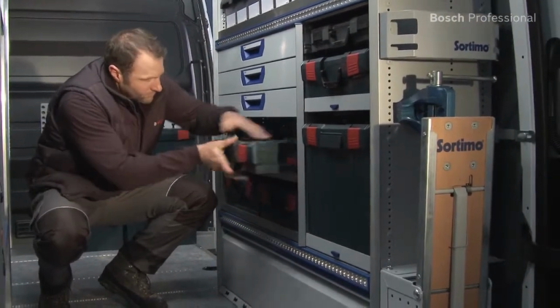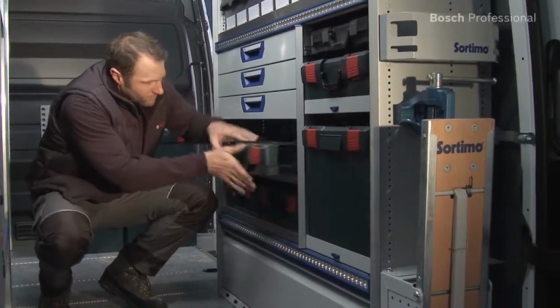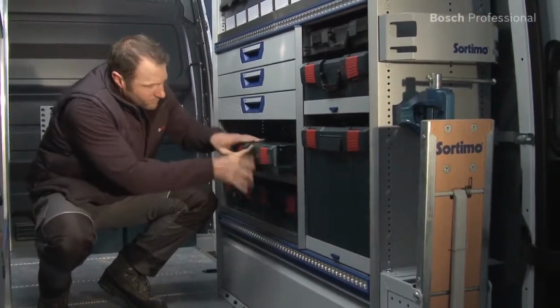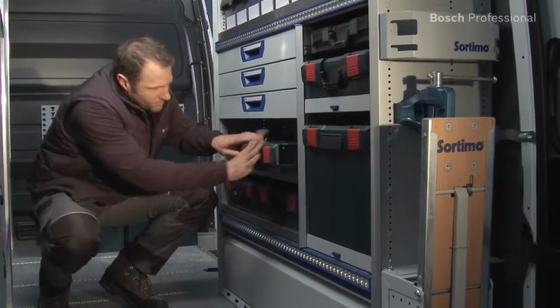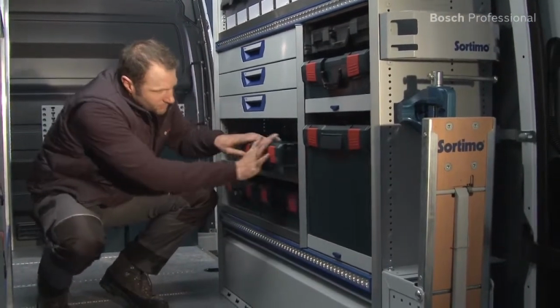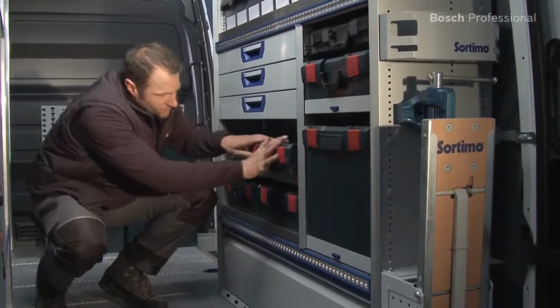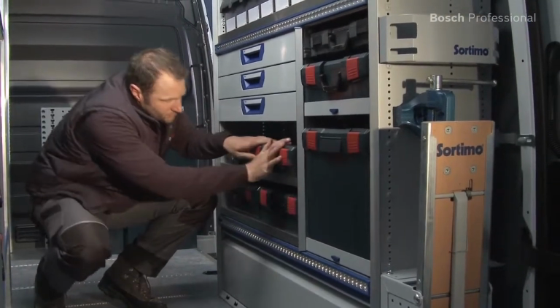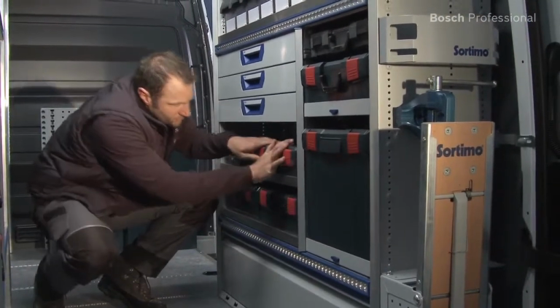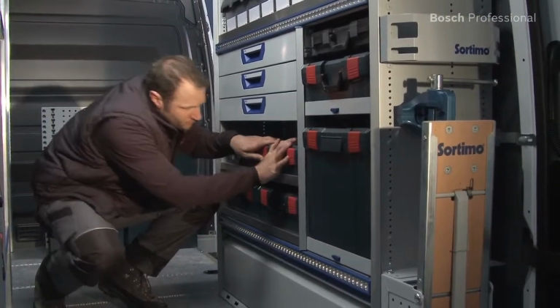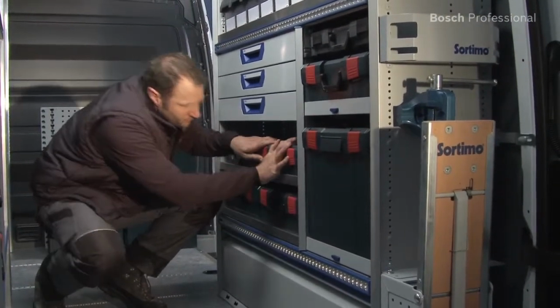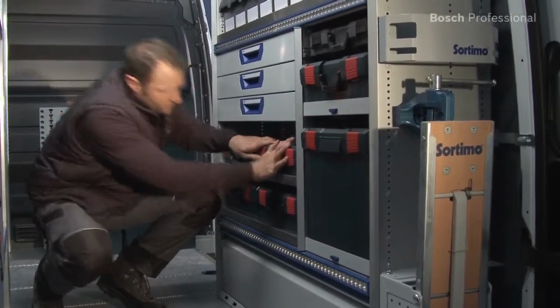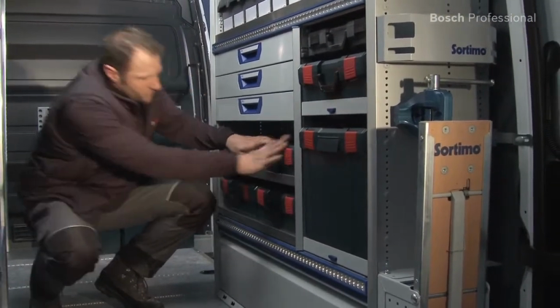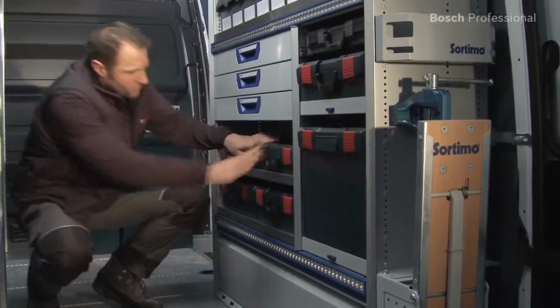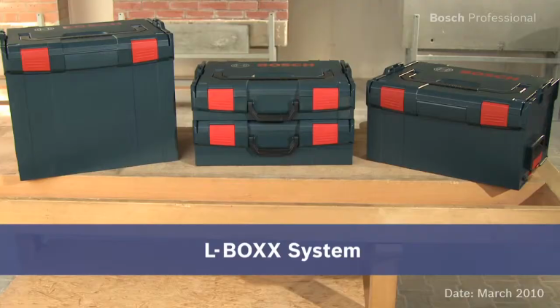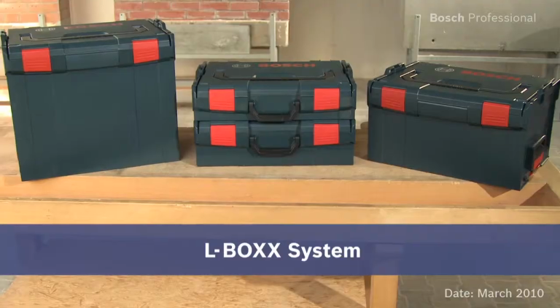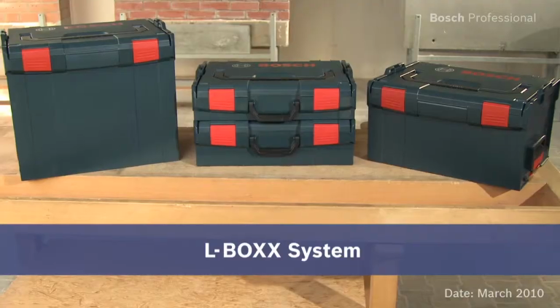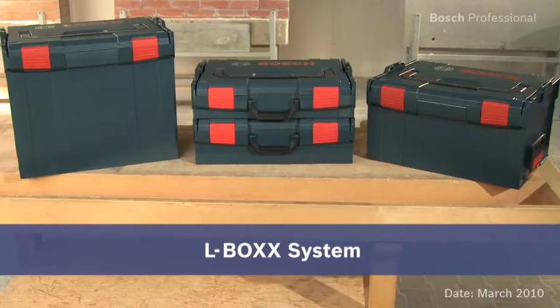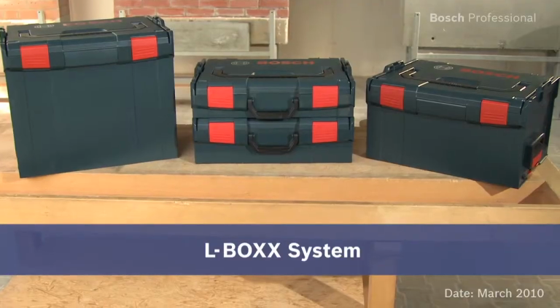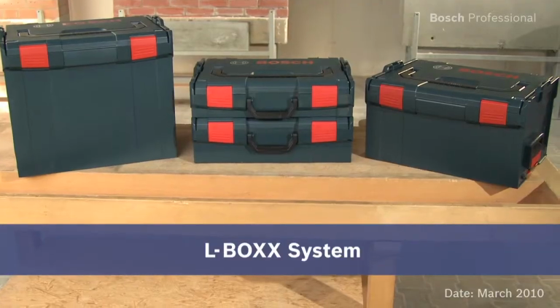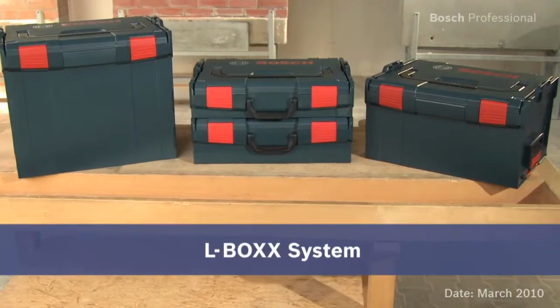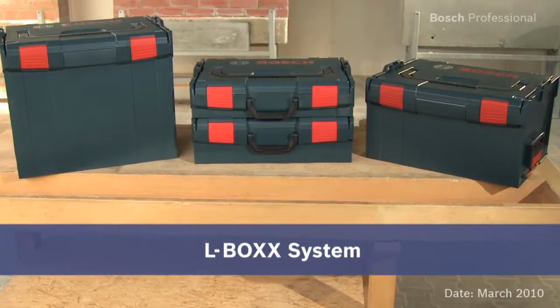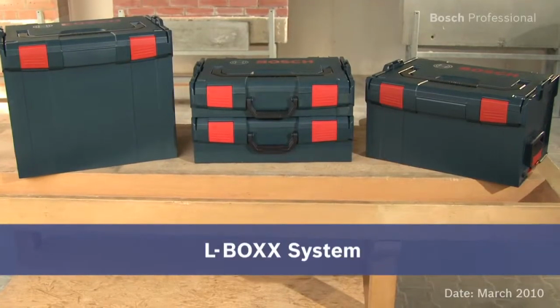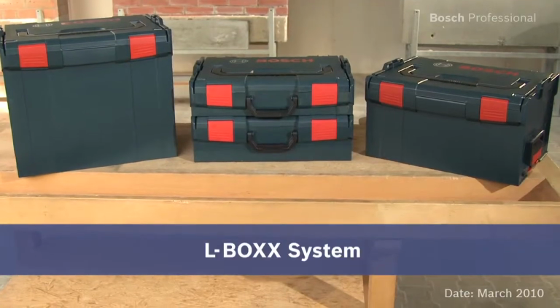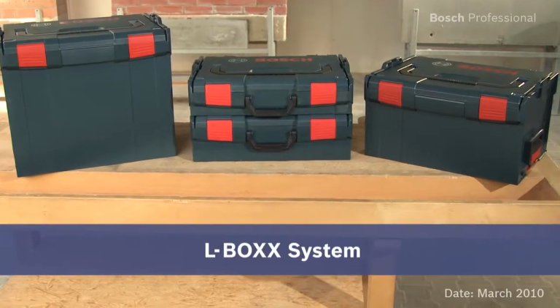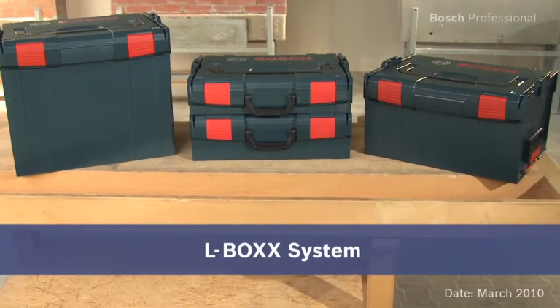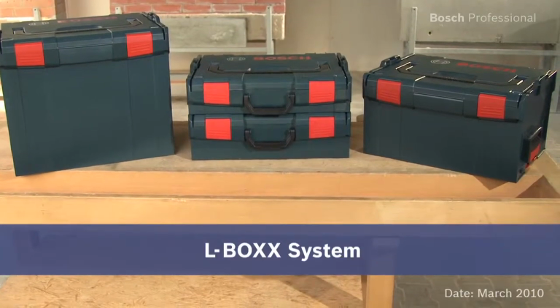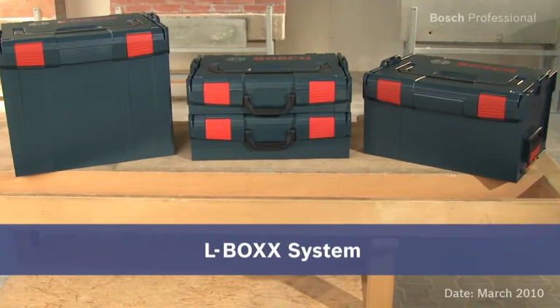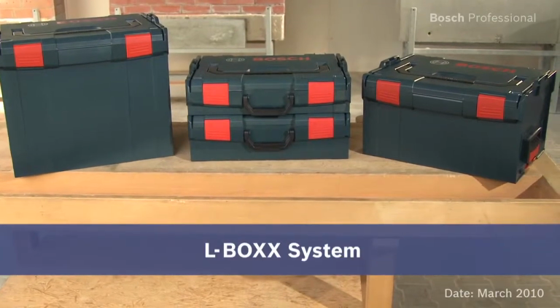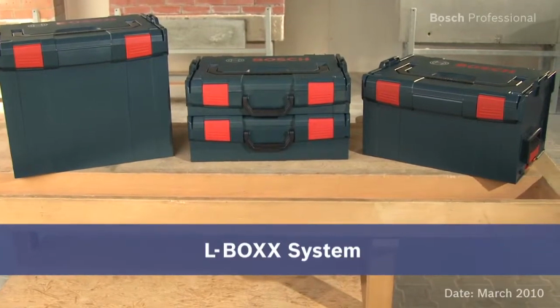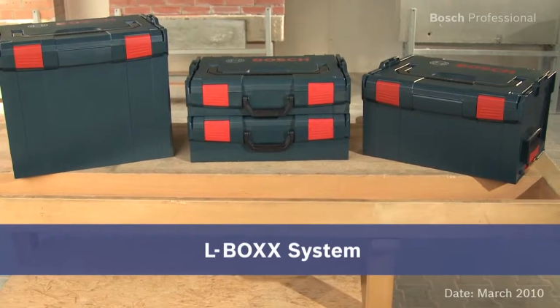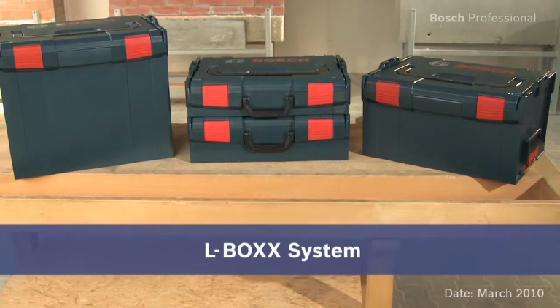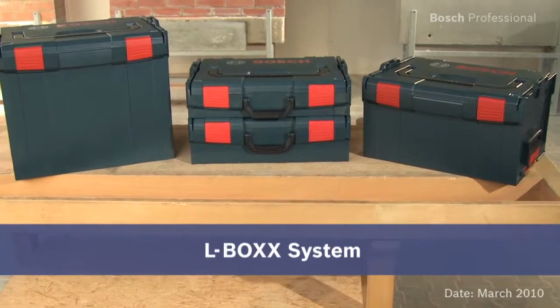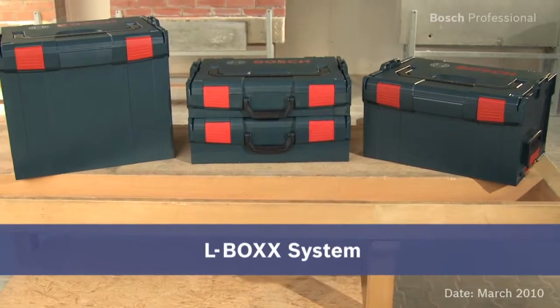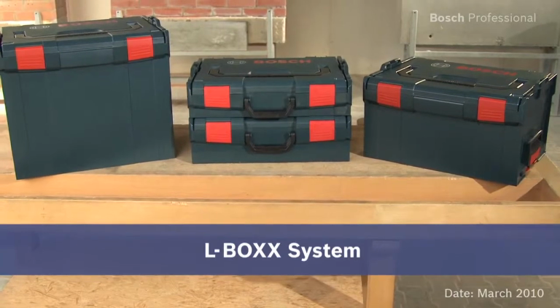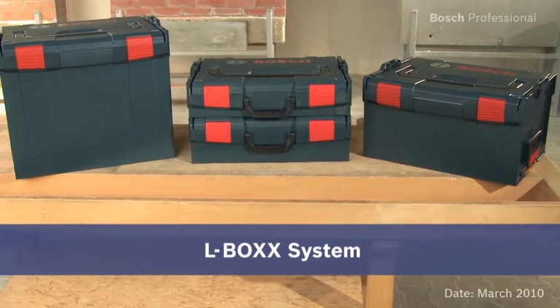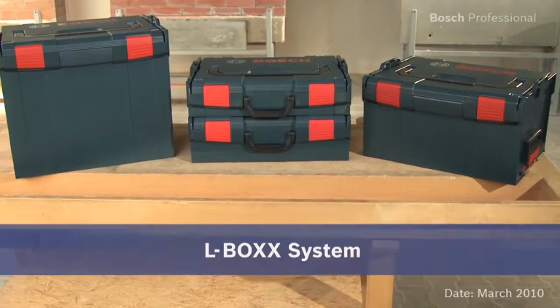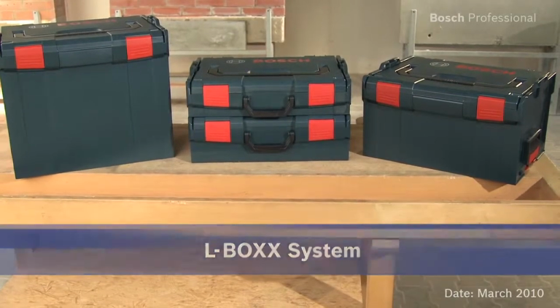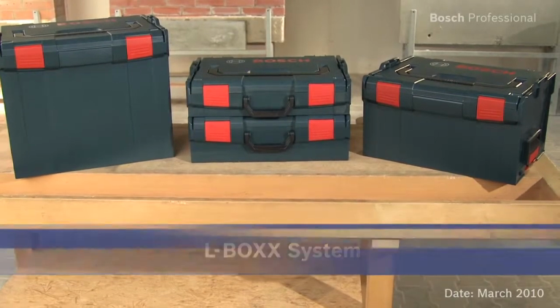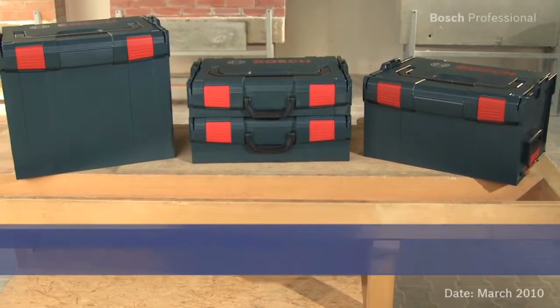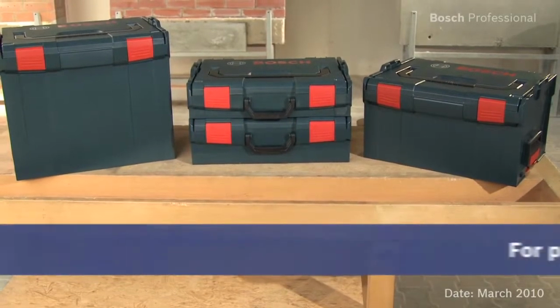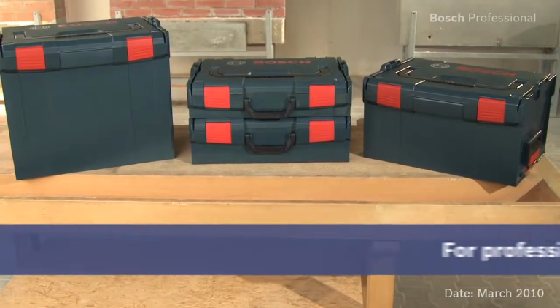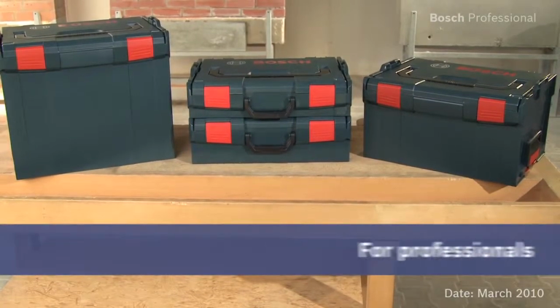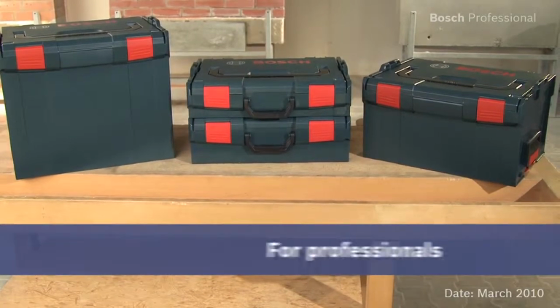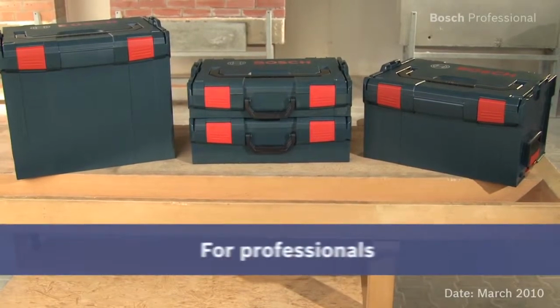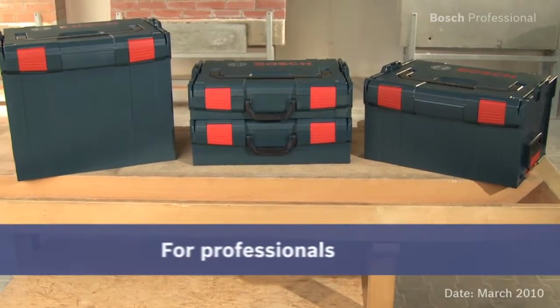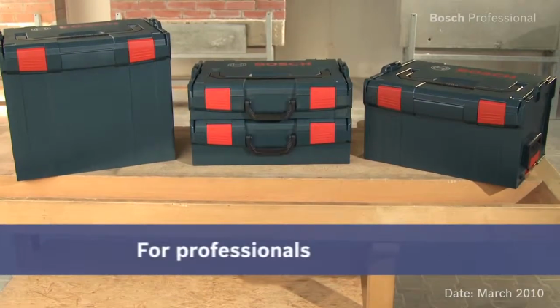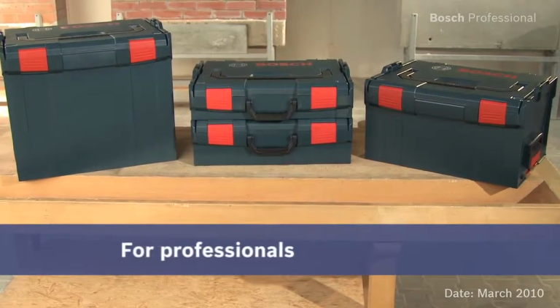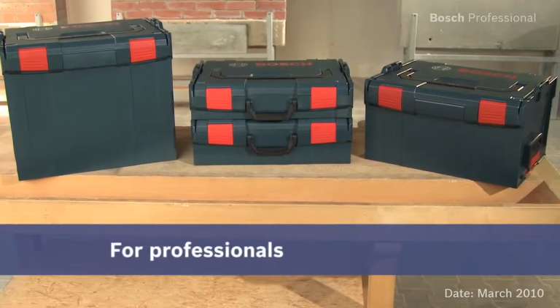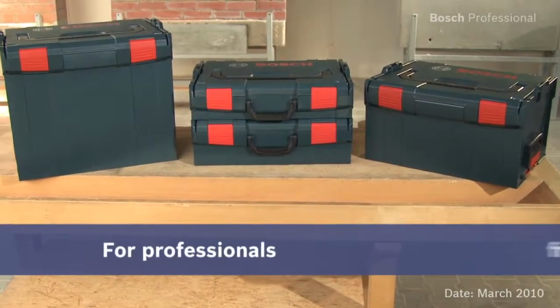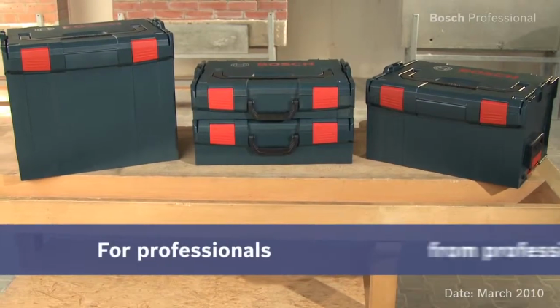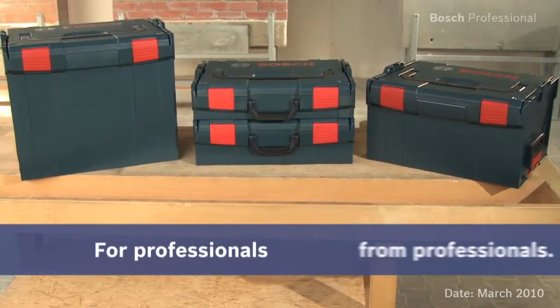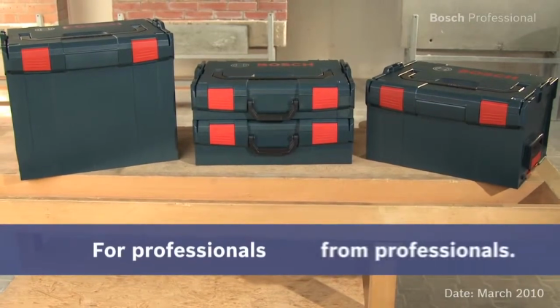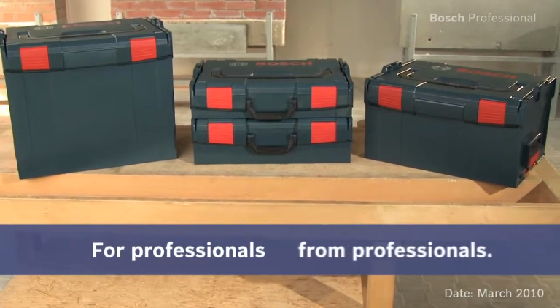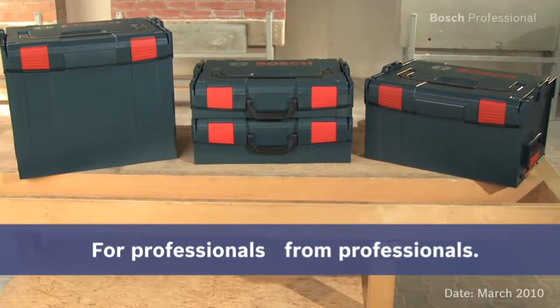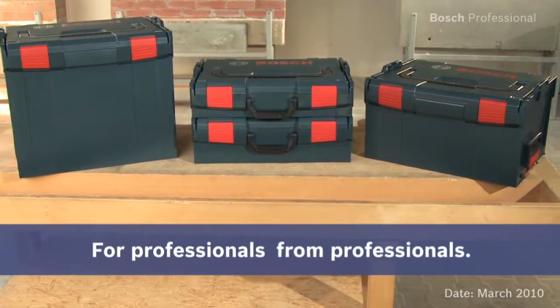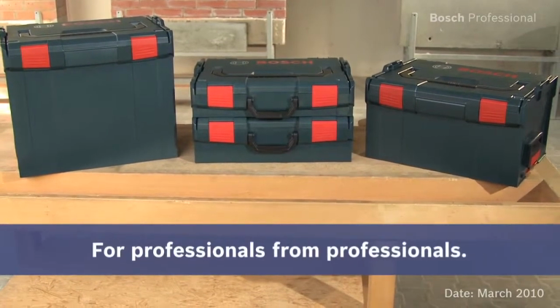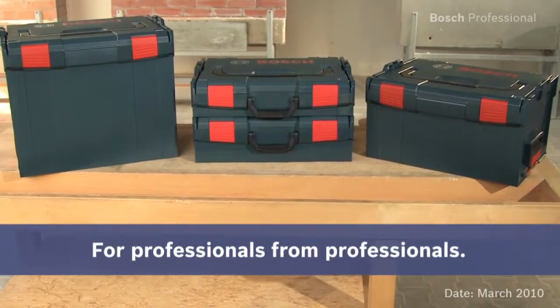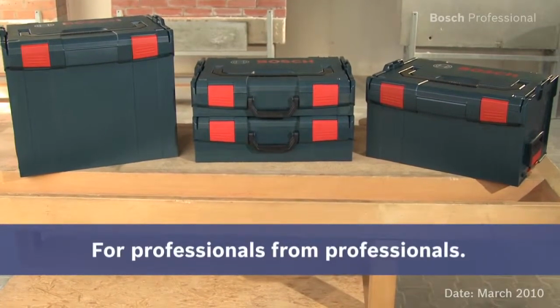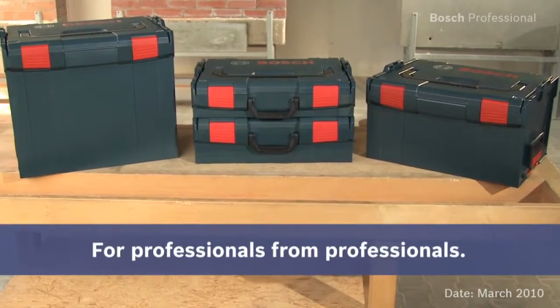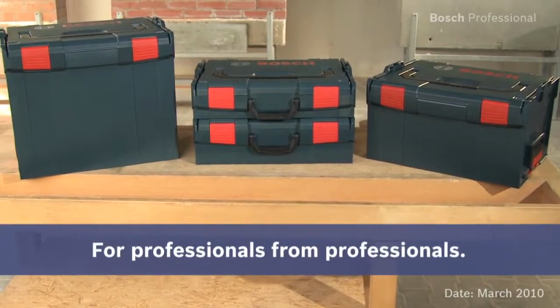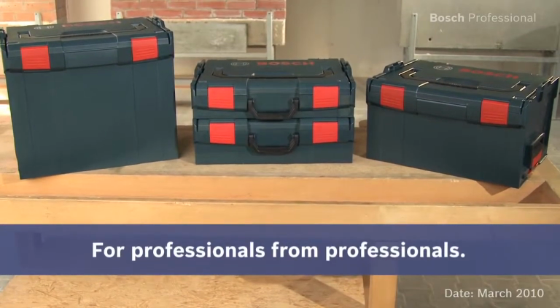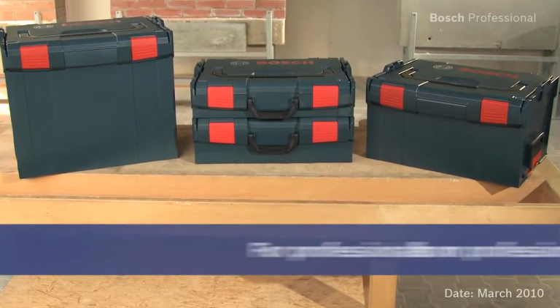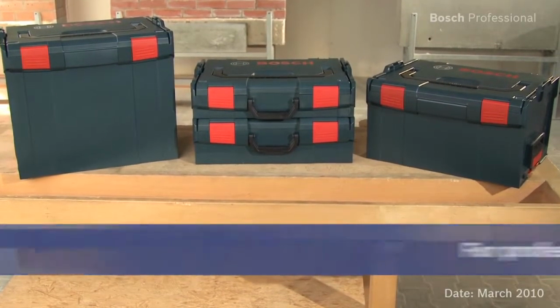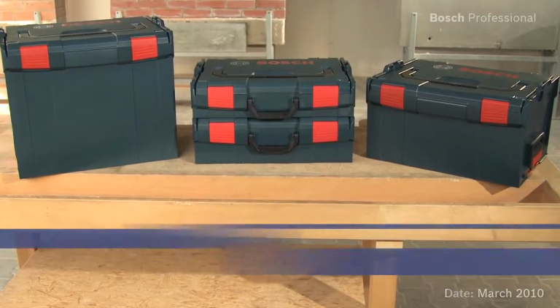Experience for yourself the L-Box, the intelligent transport and packaging system.